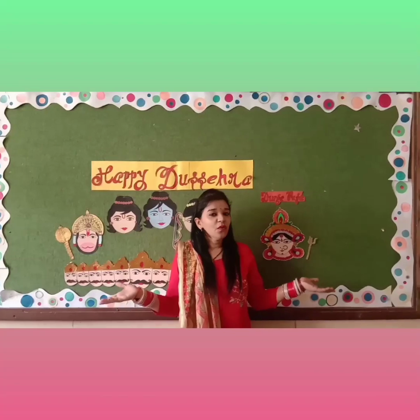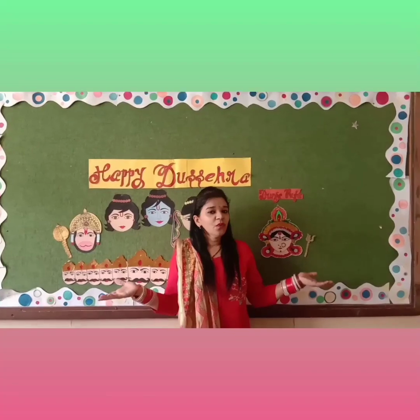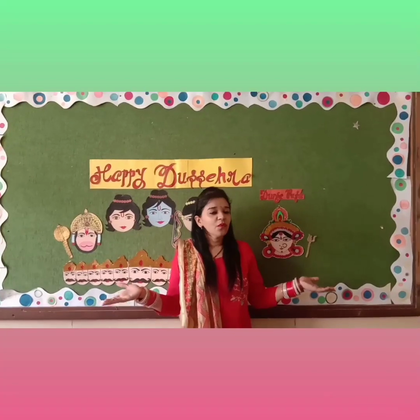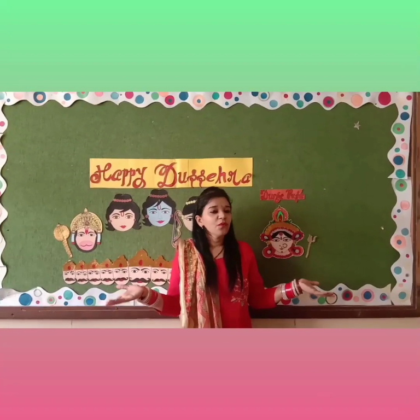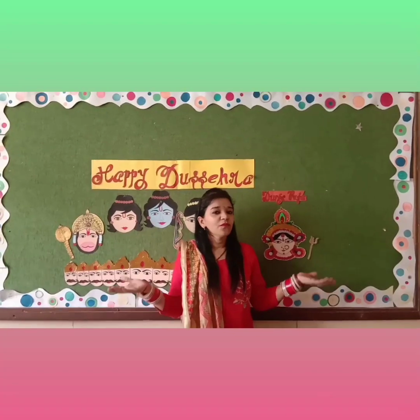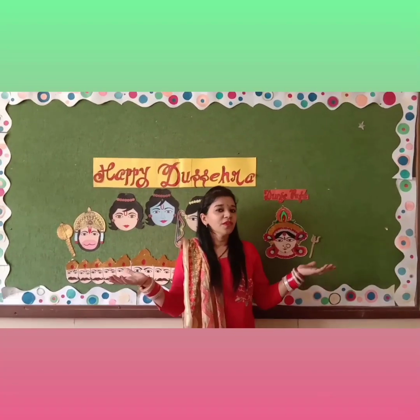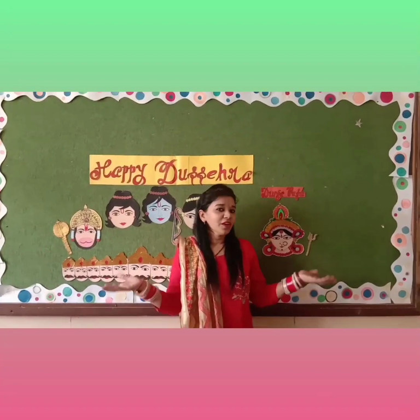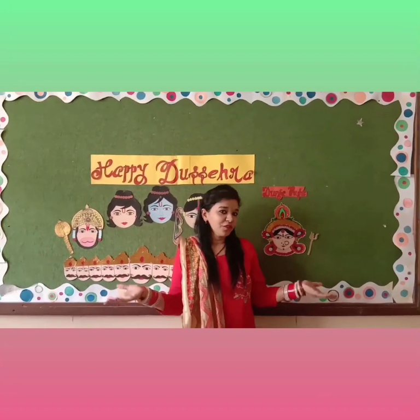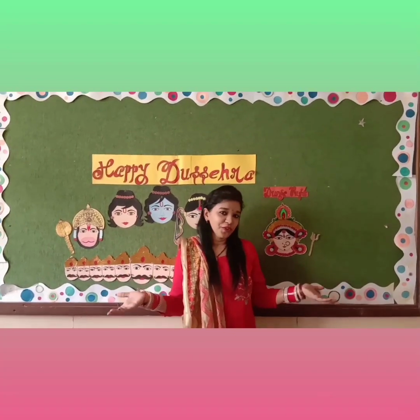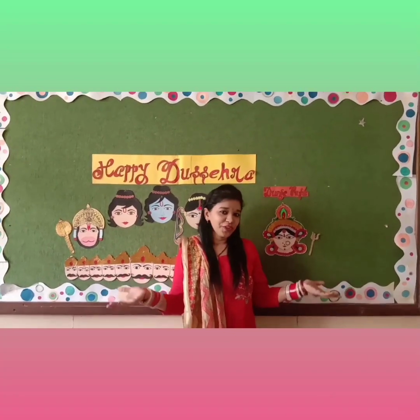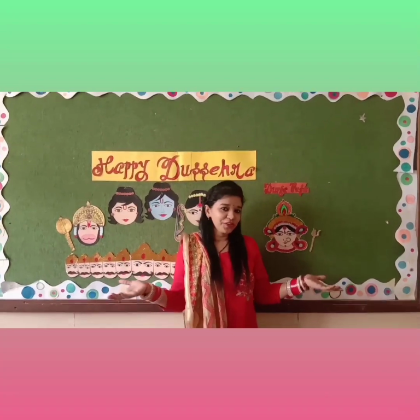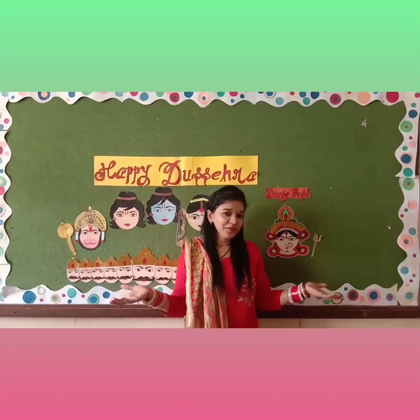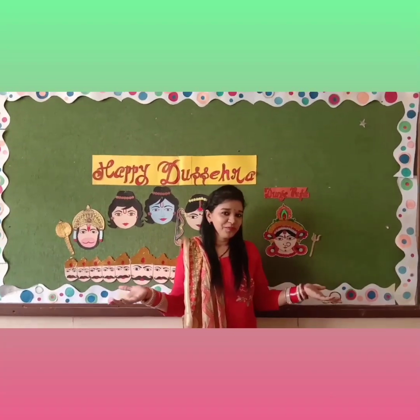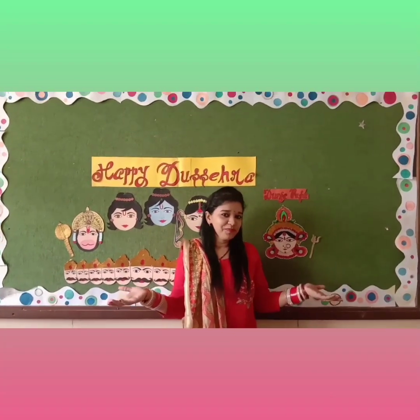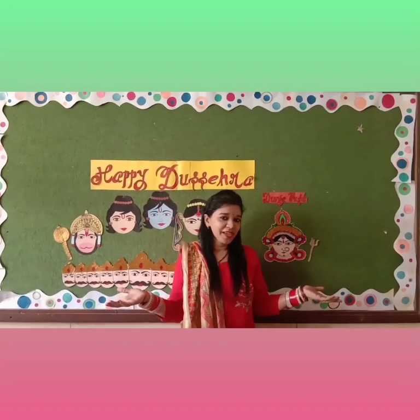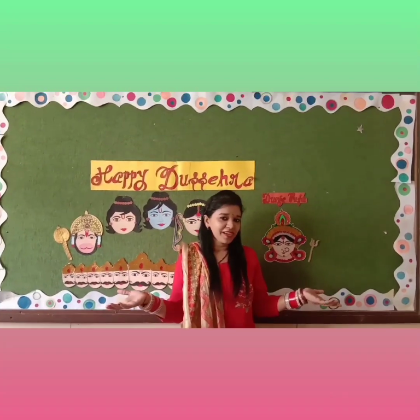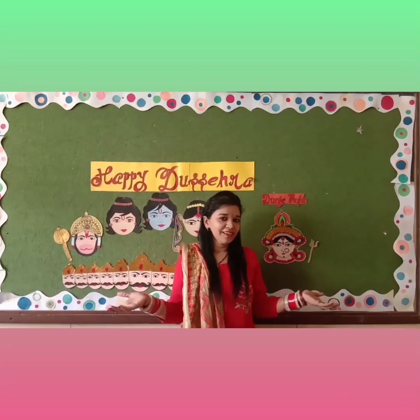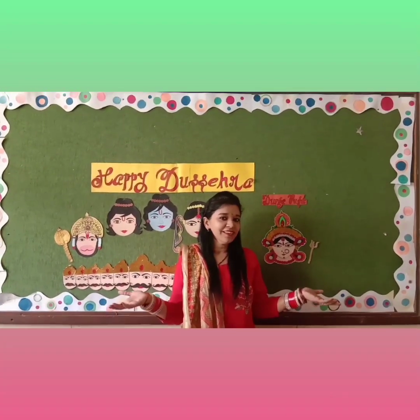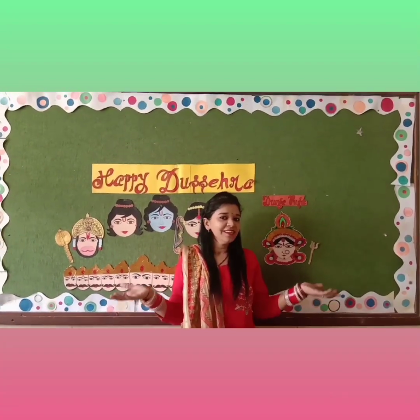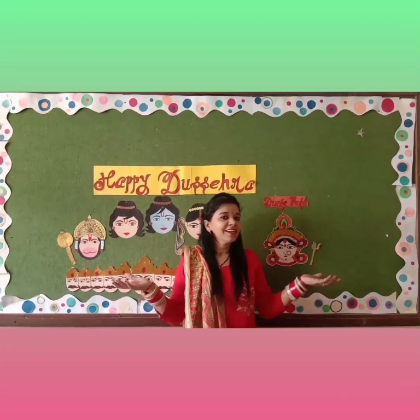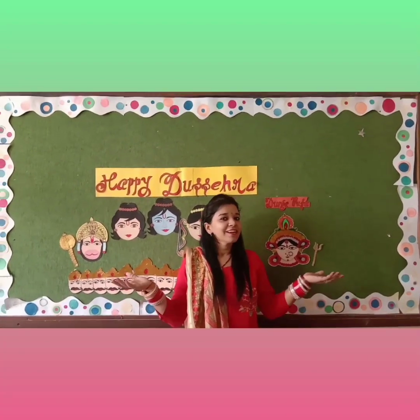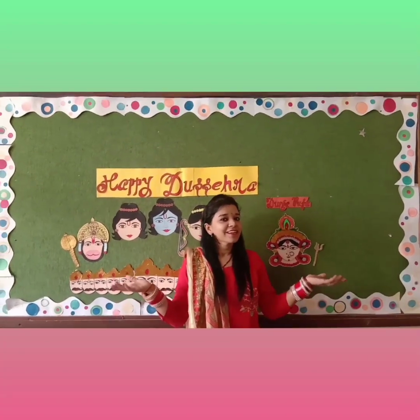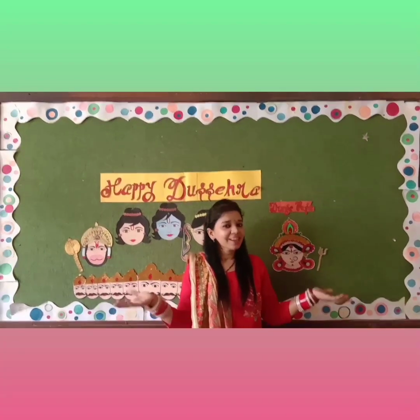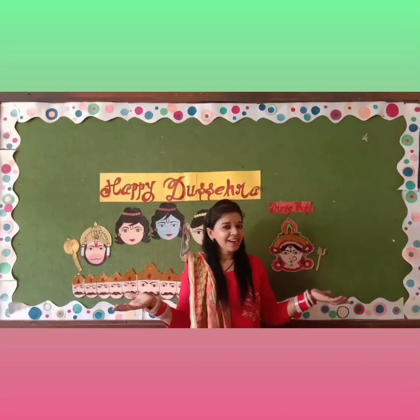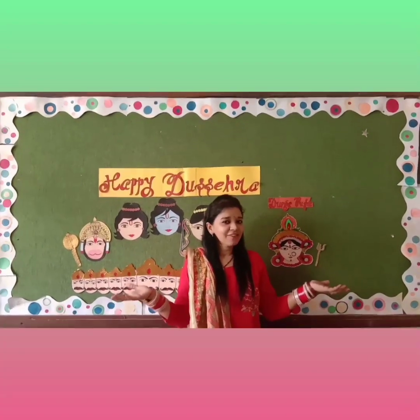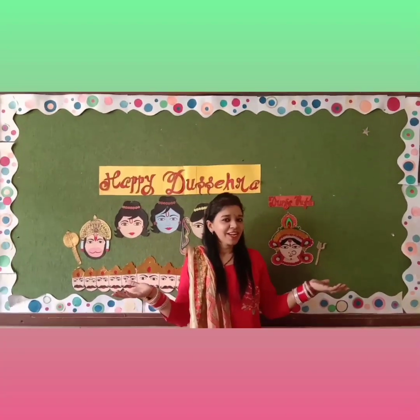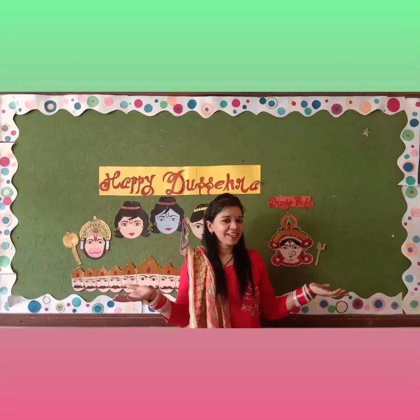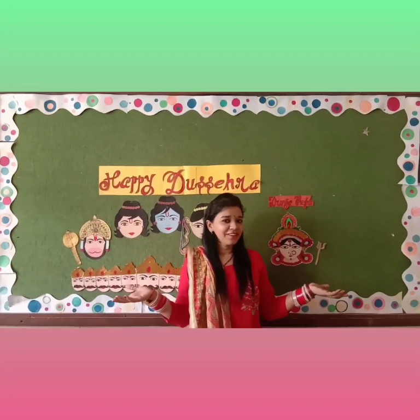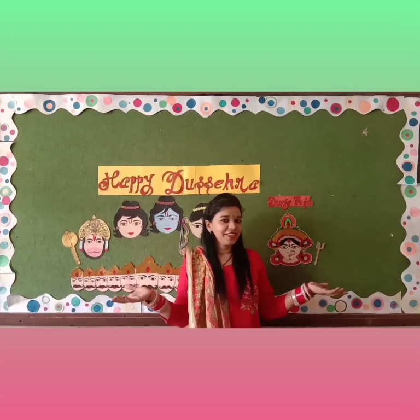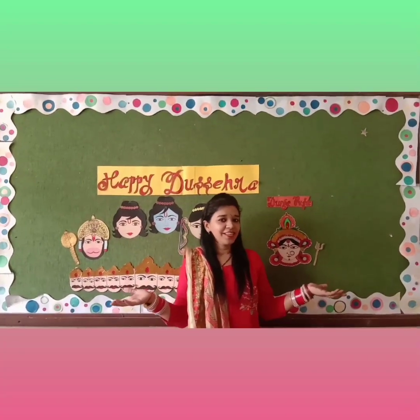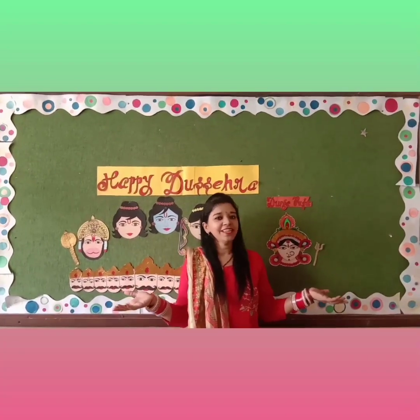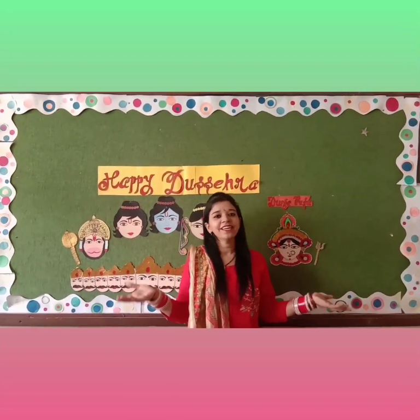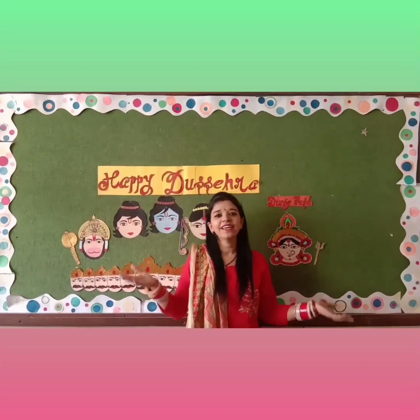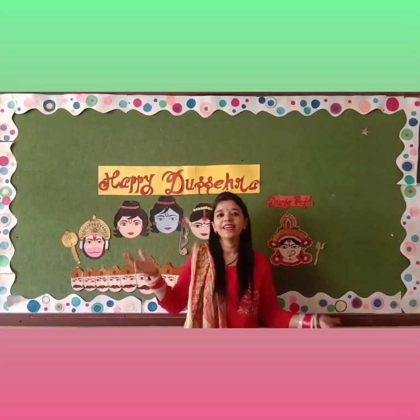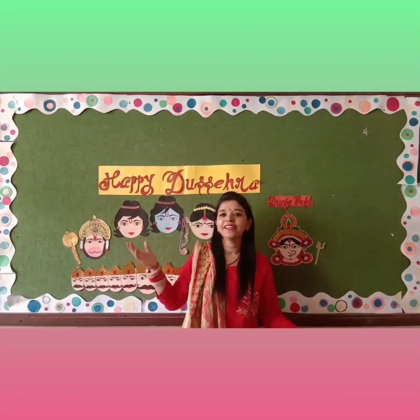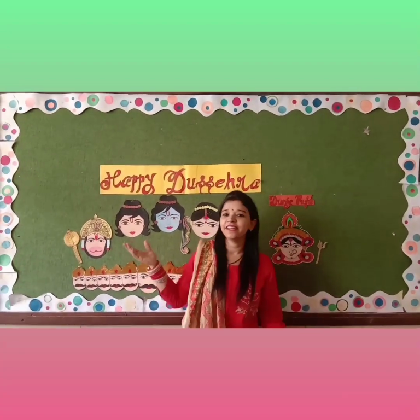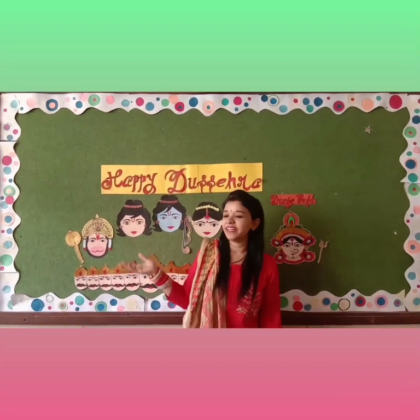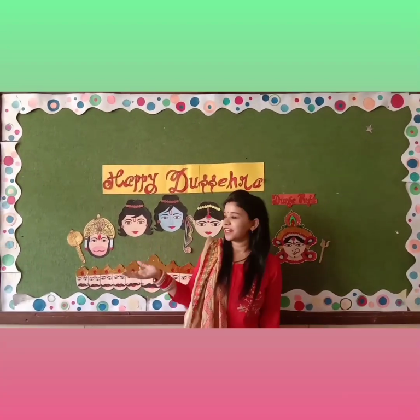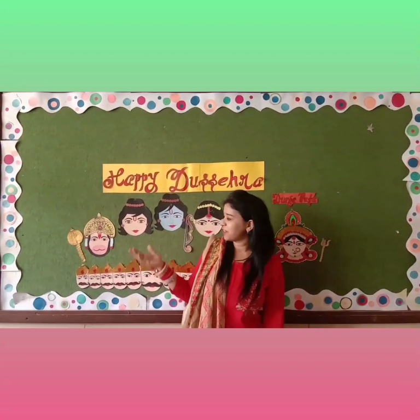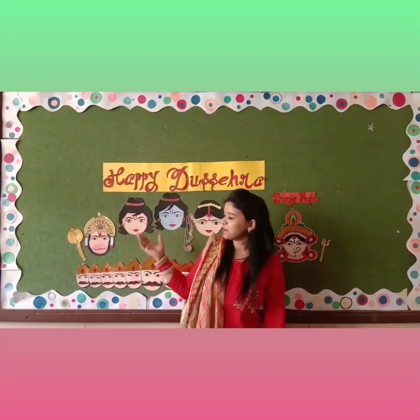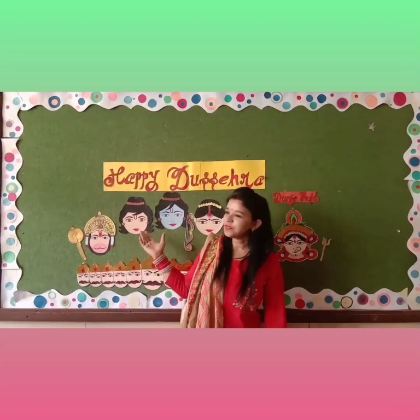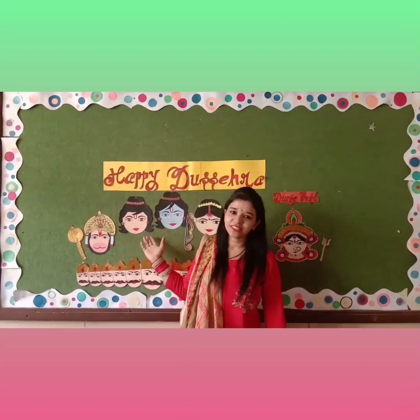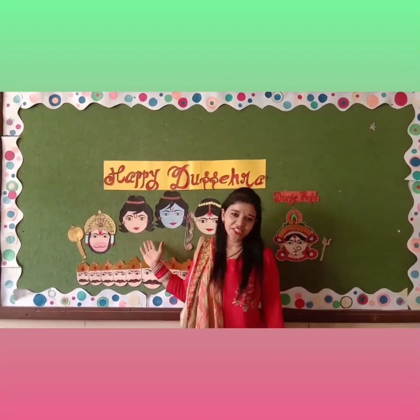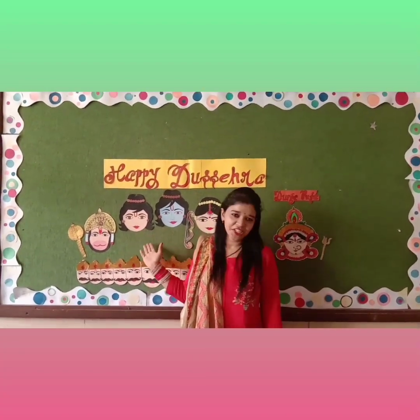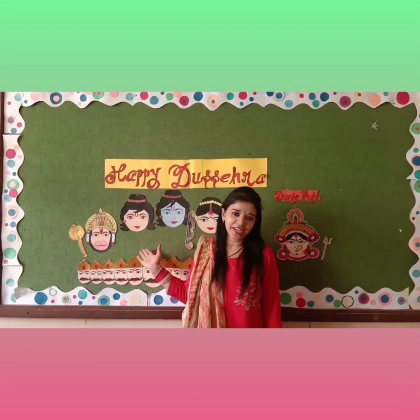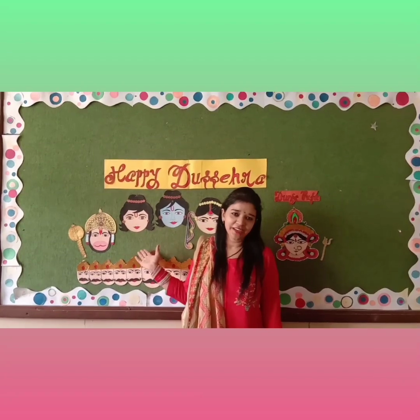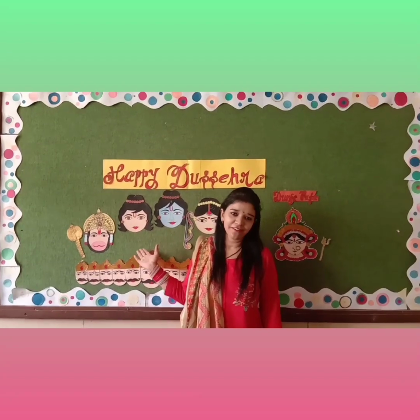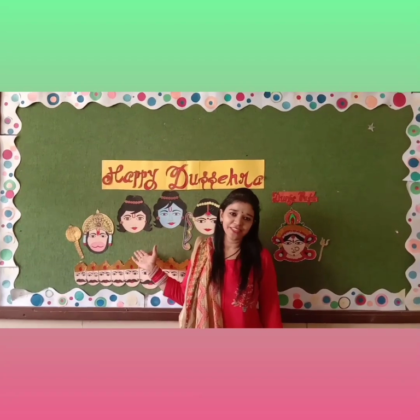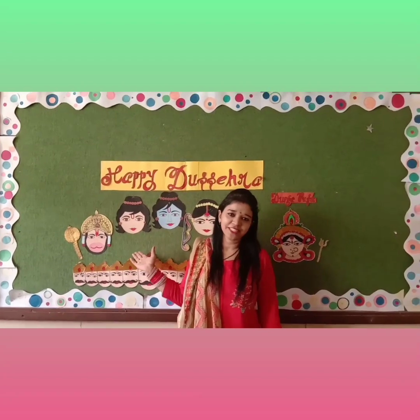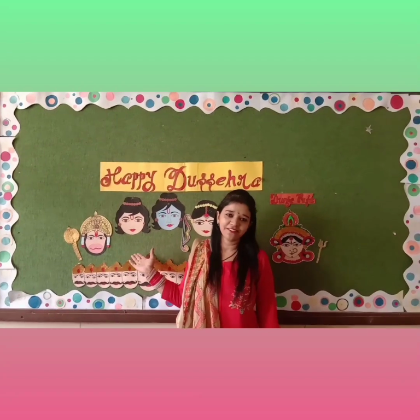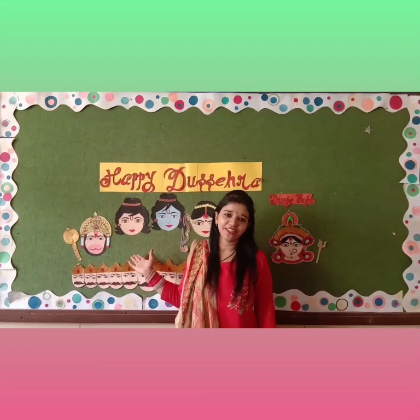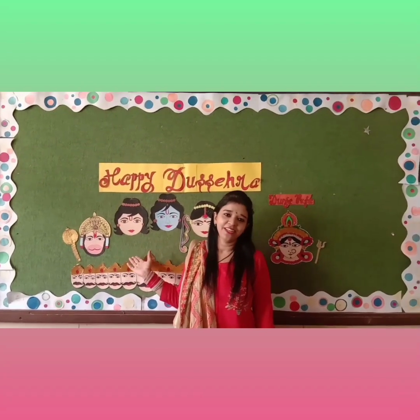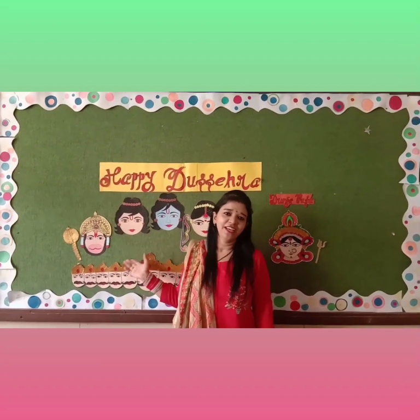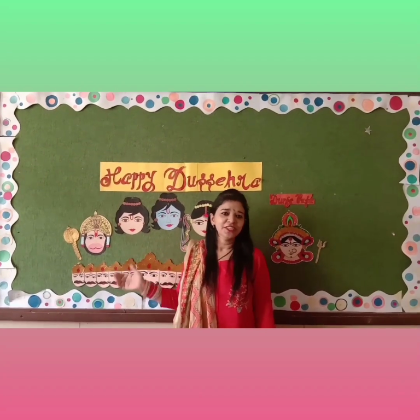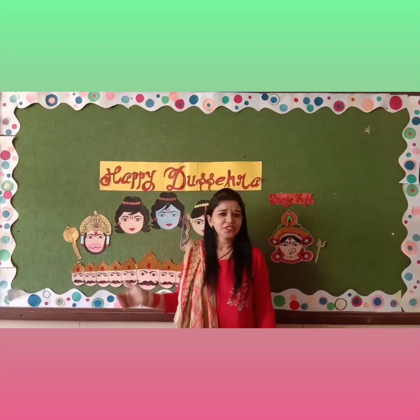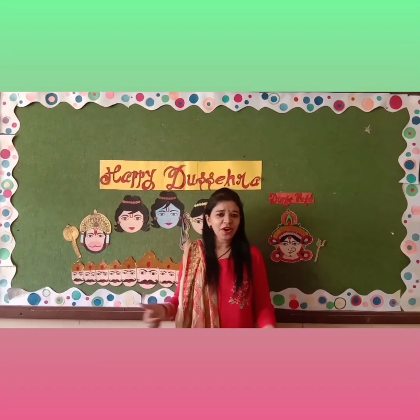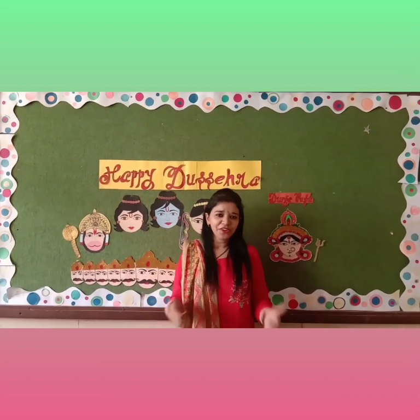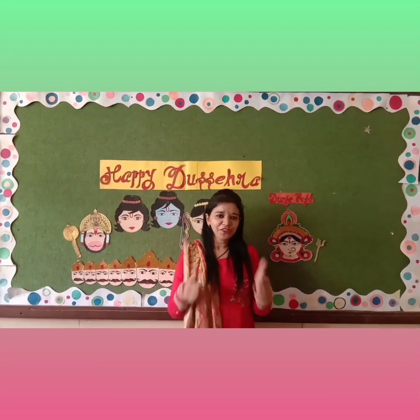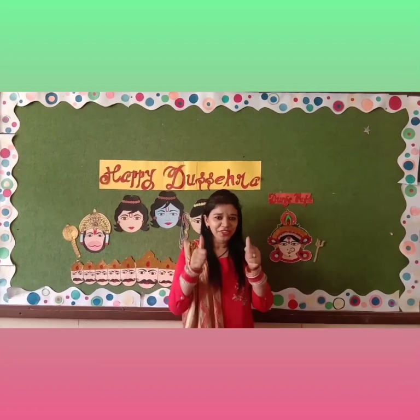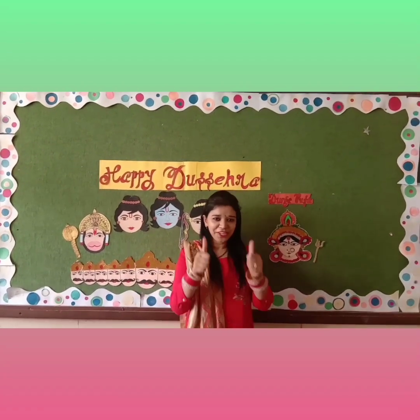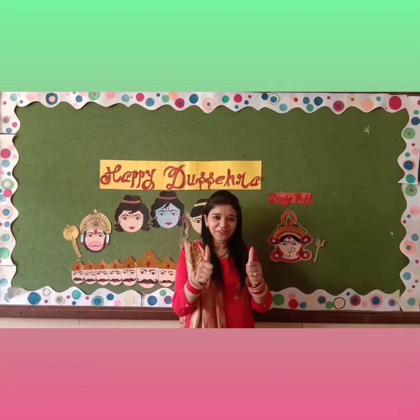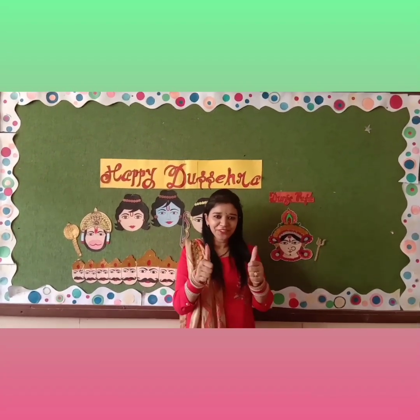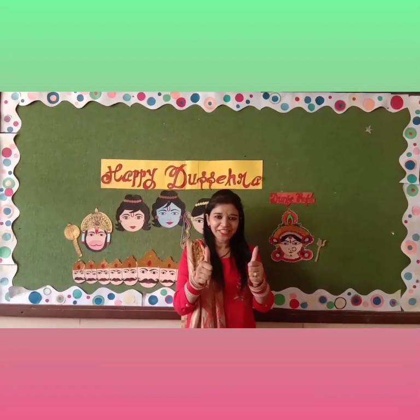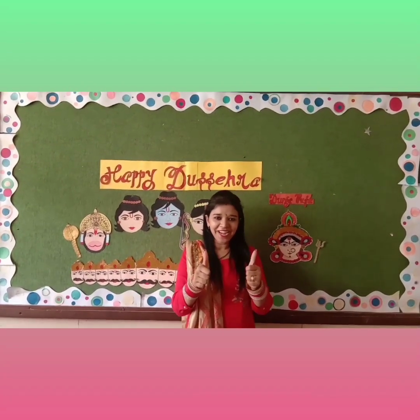Now we are going to make a craft activity related to the Shara festival. So how are you looking for that?